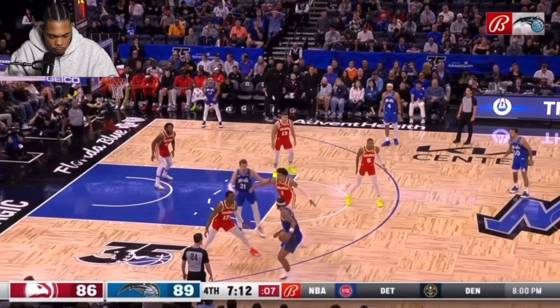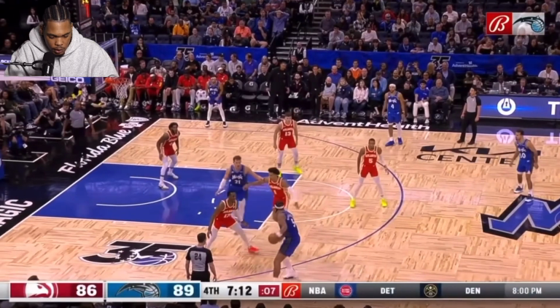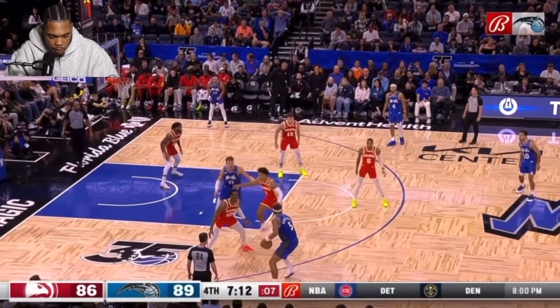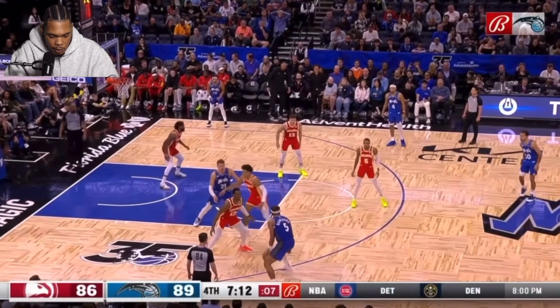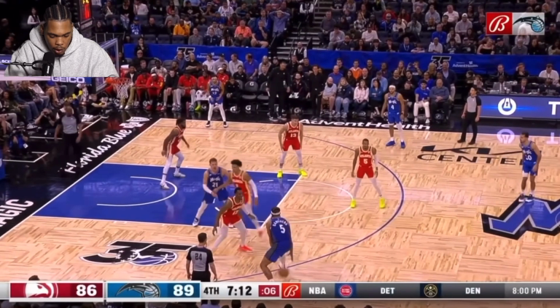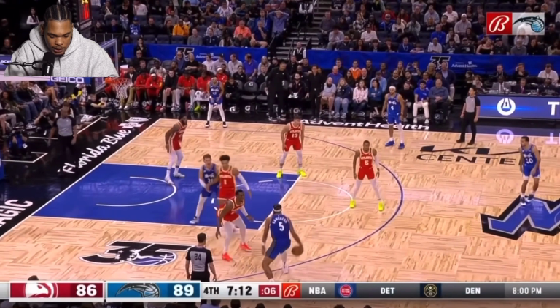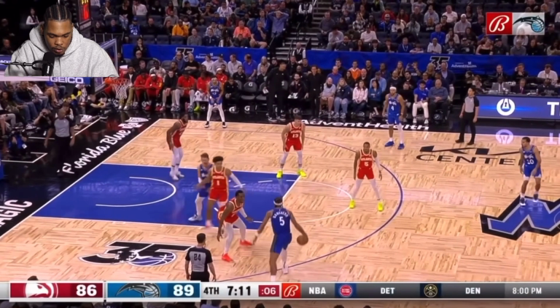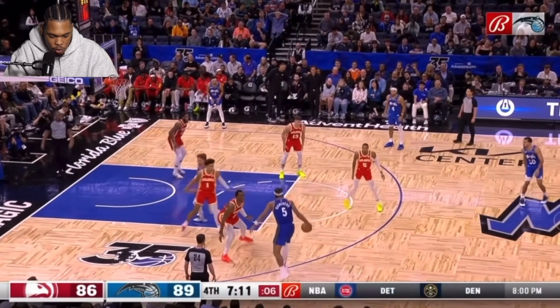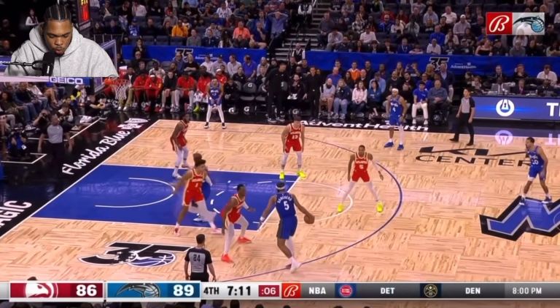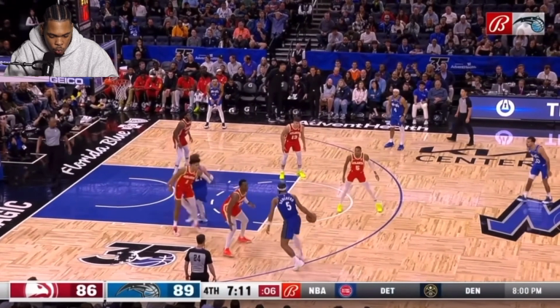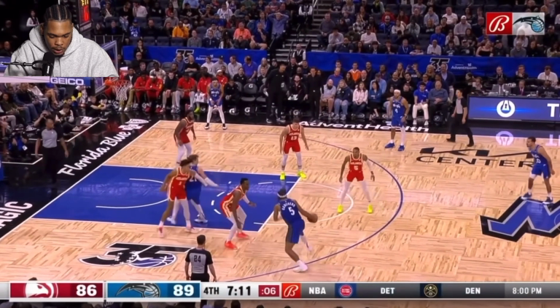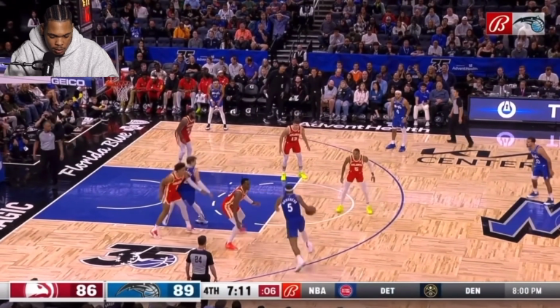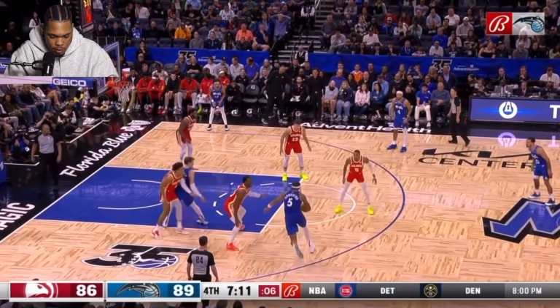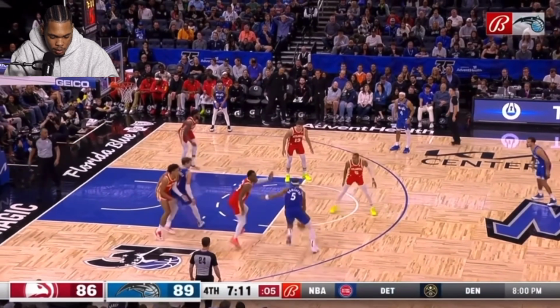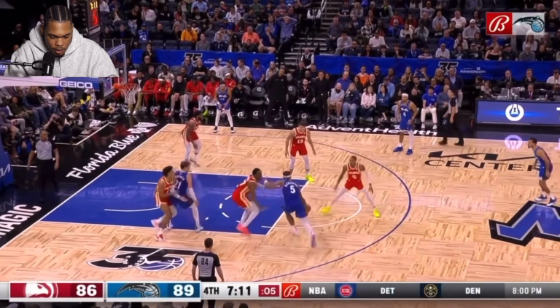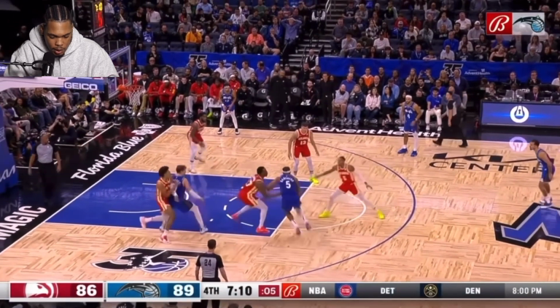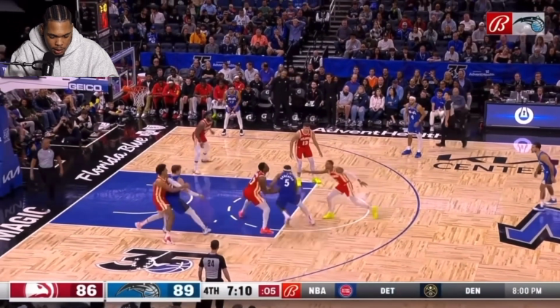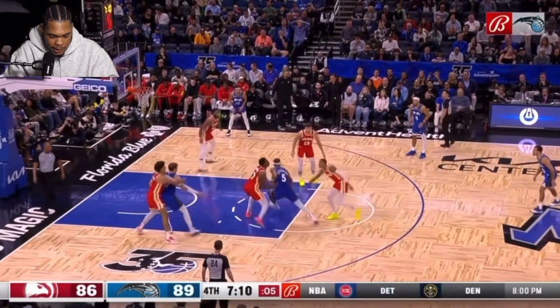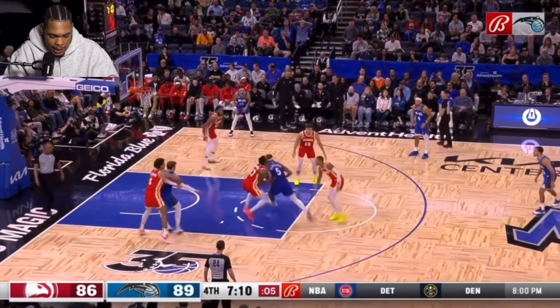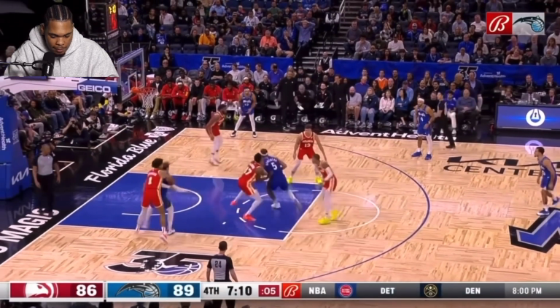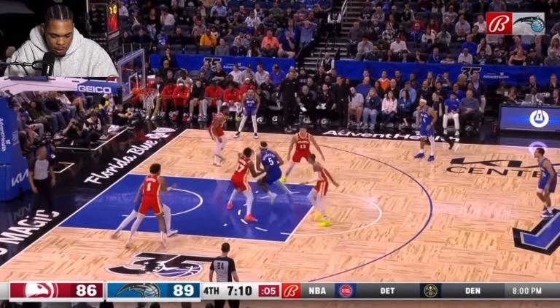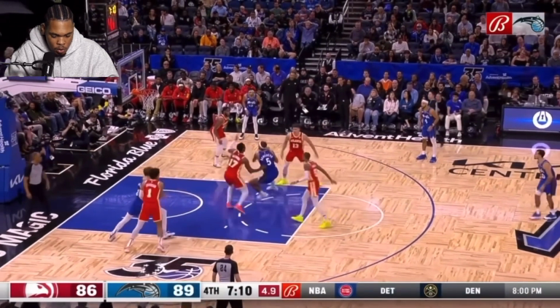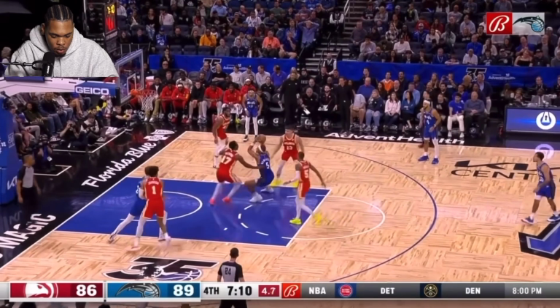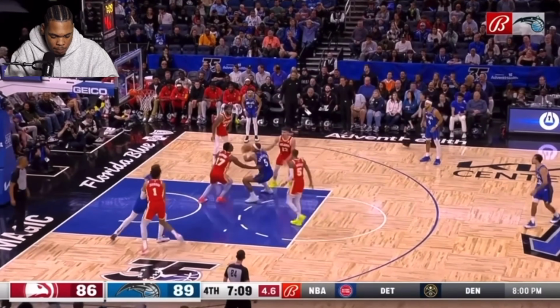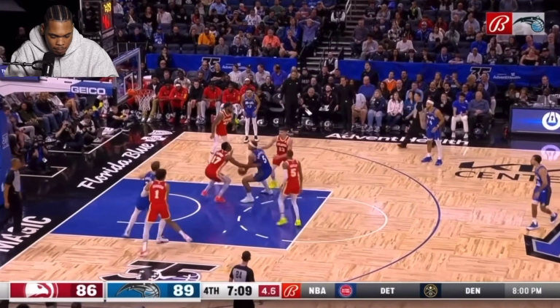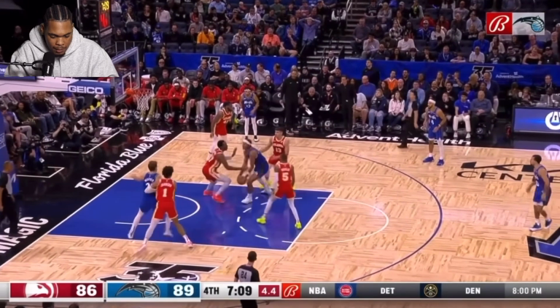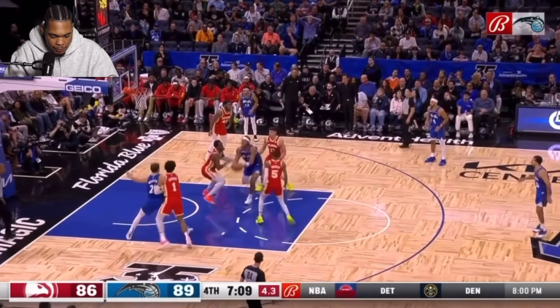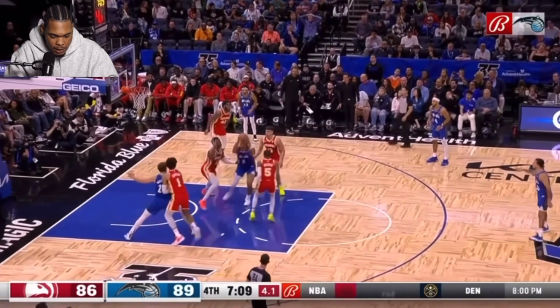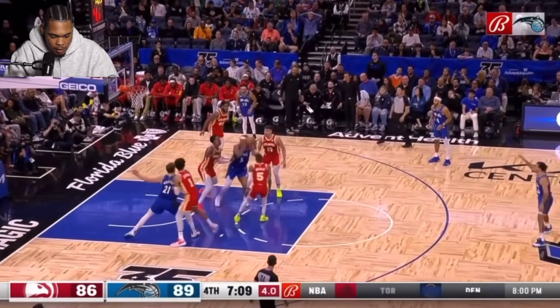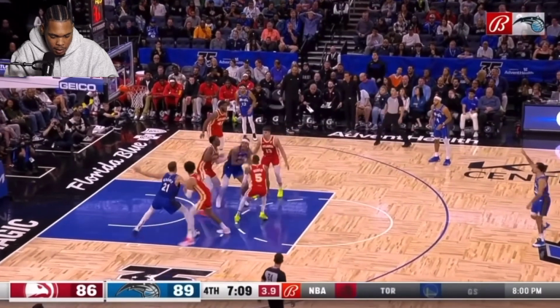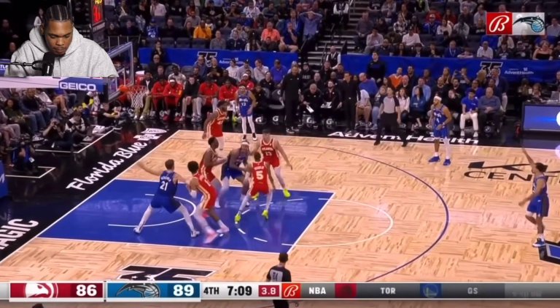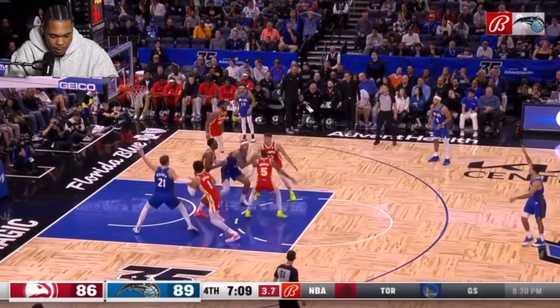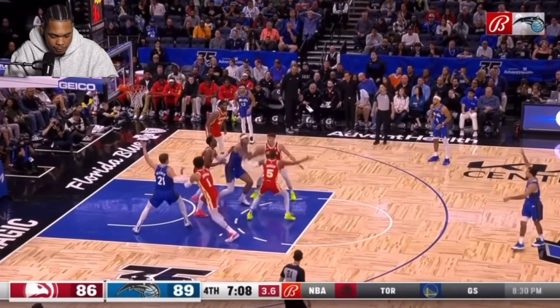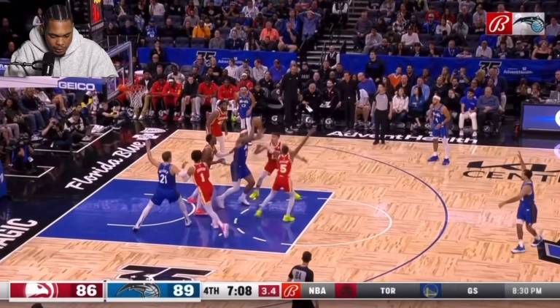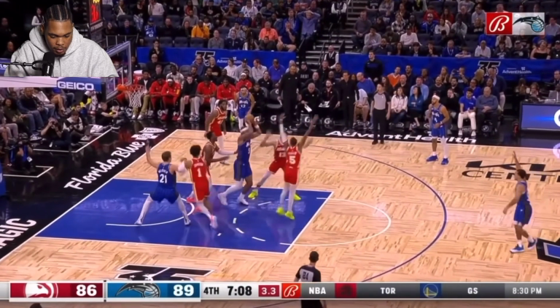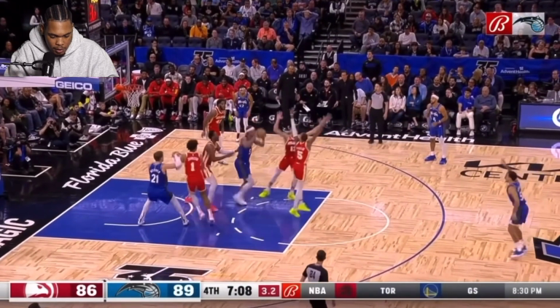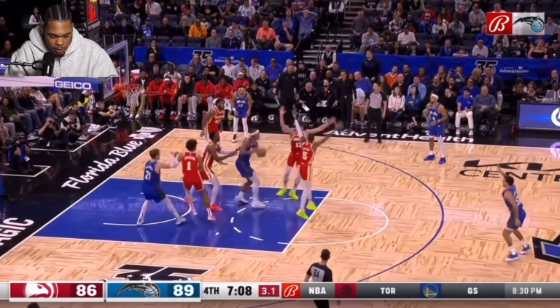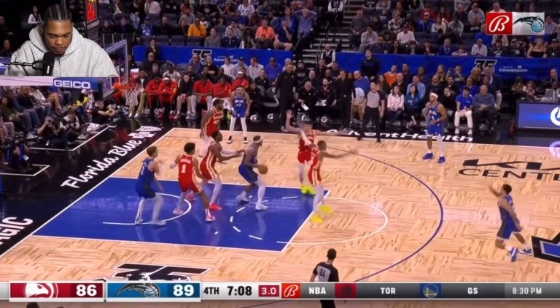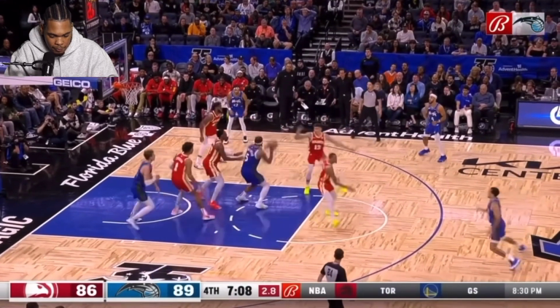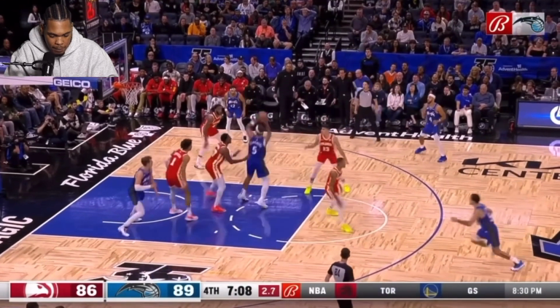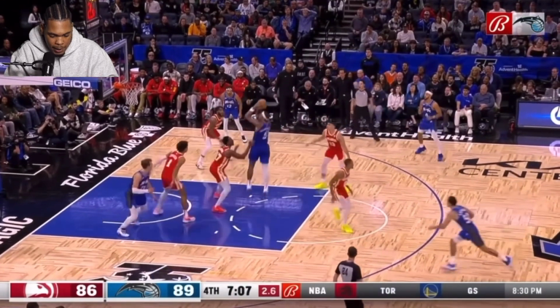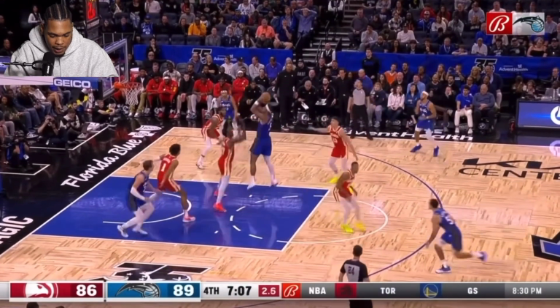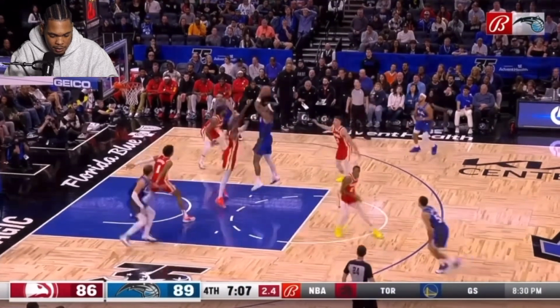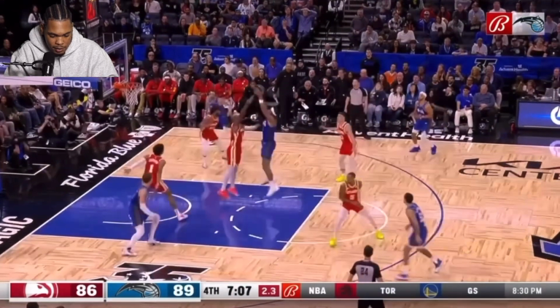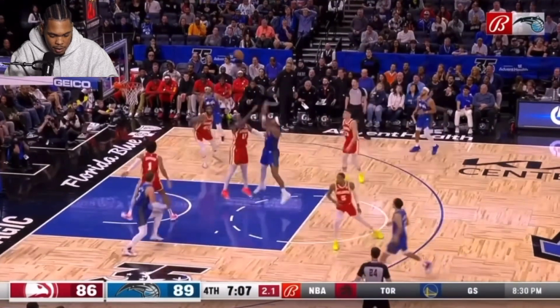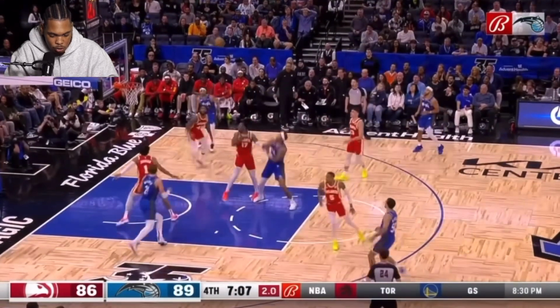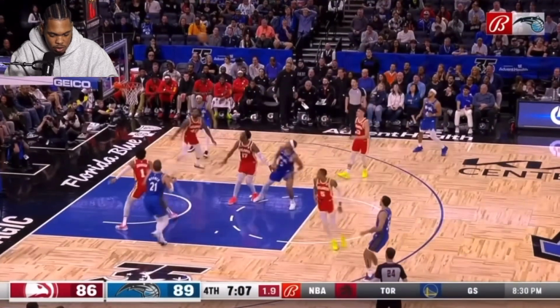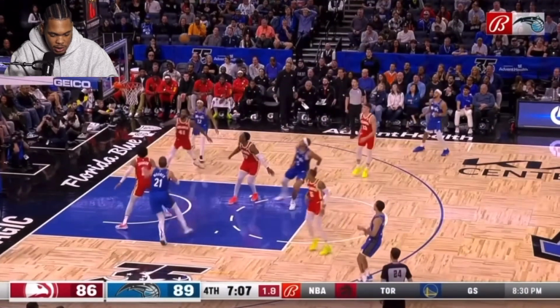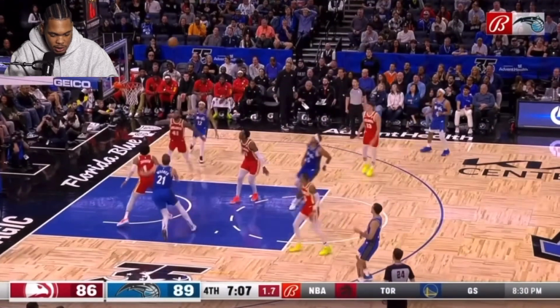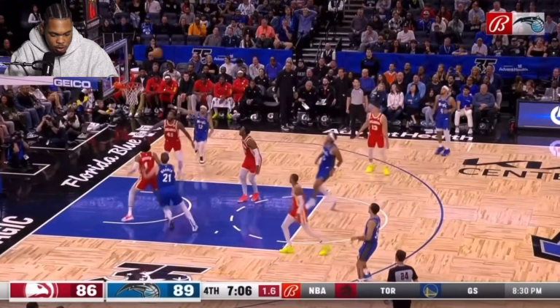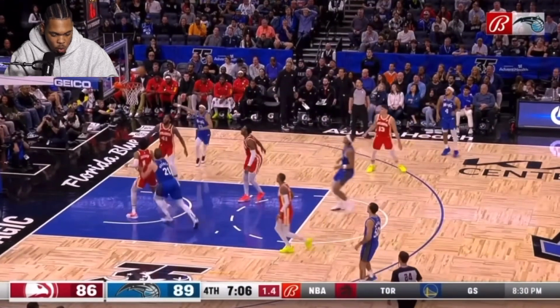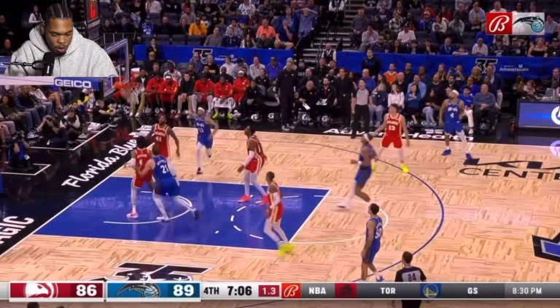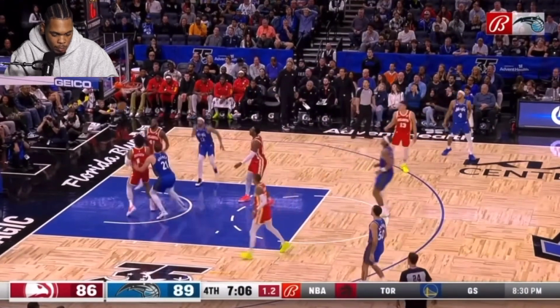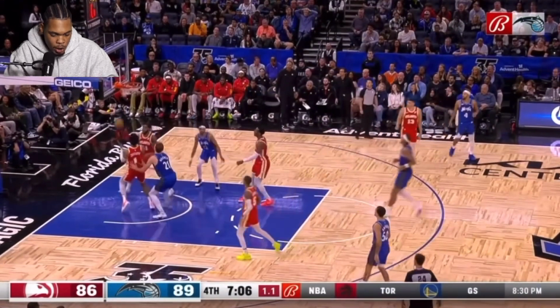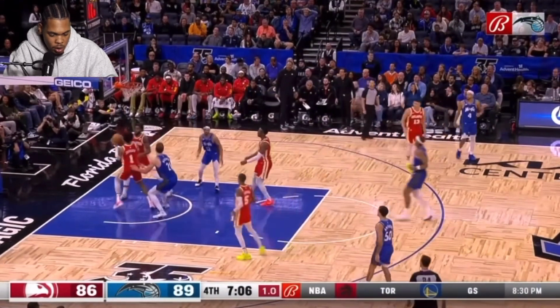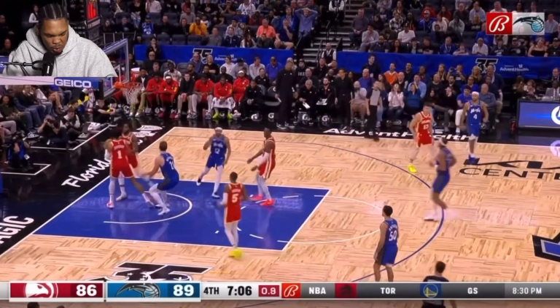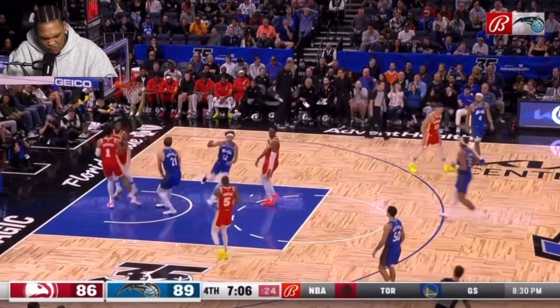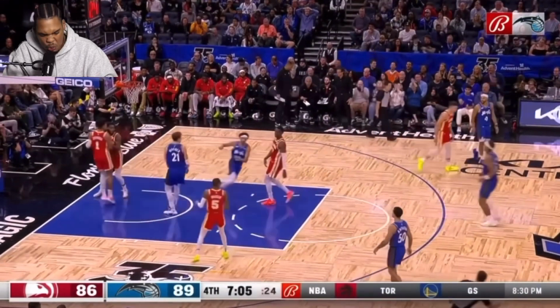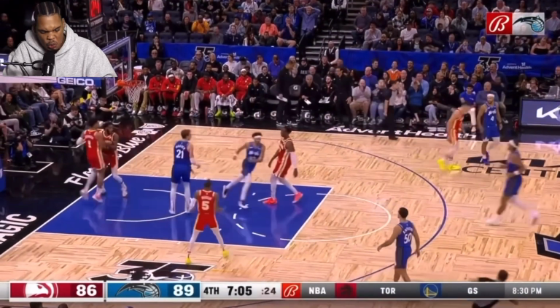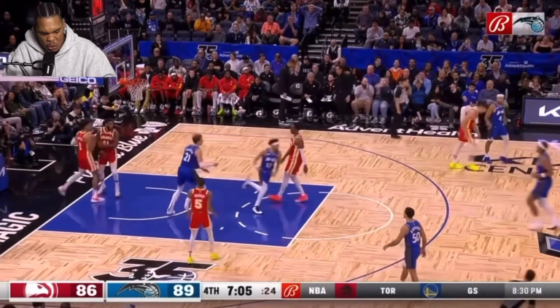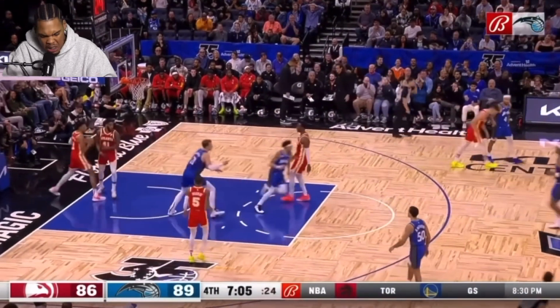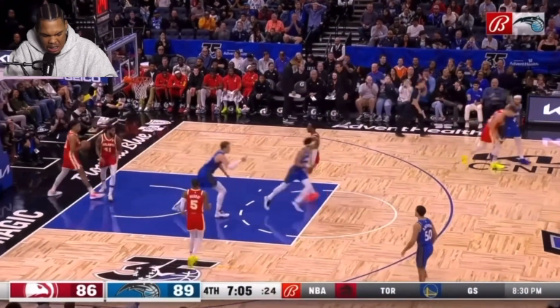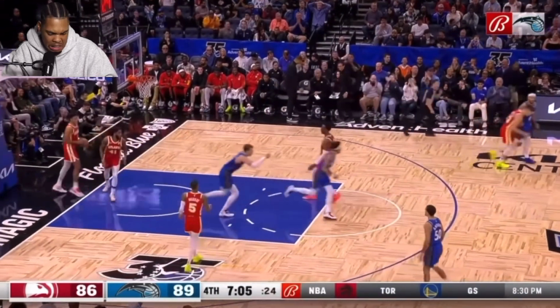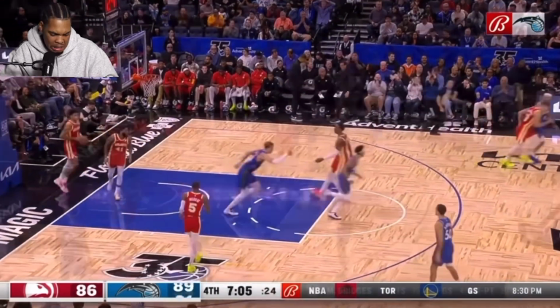Here we go — ISO on the wing, attack middle, pump fake, pump fake, fake pass, 360 twirly bird, ooh-wee.